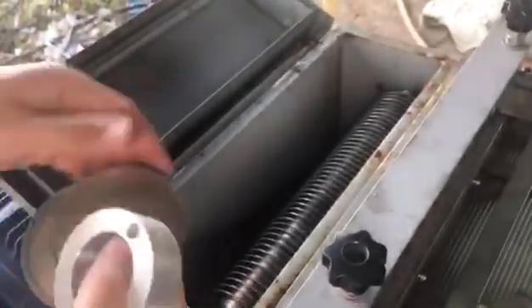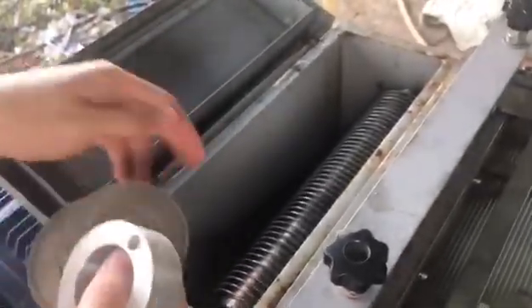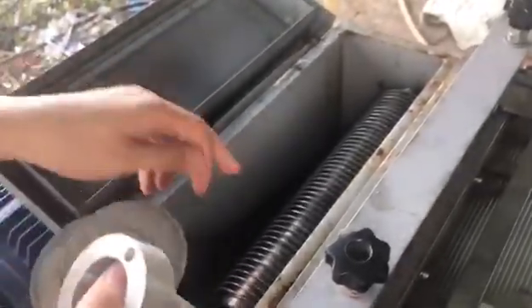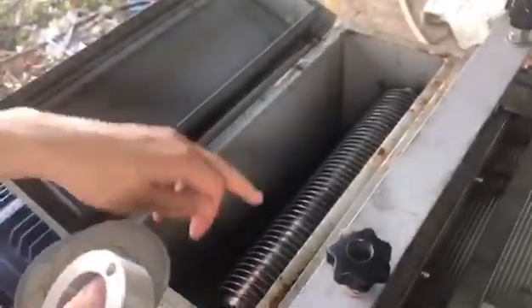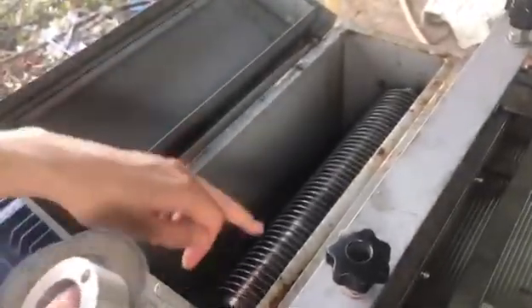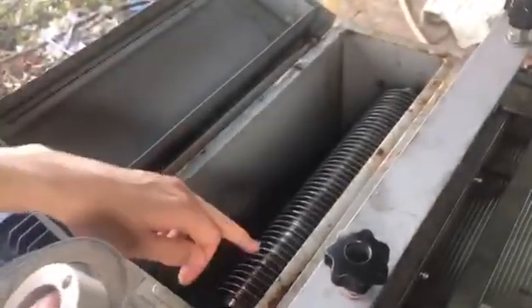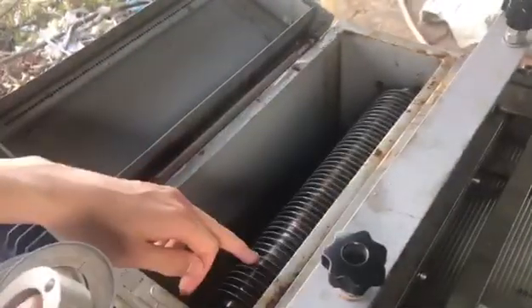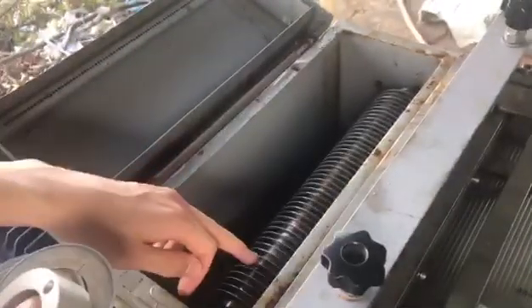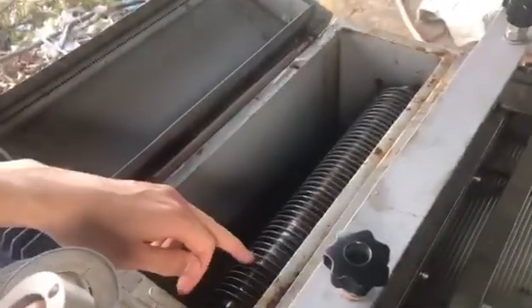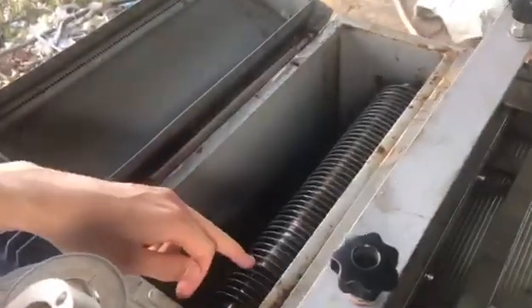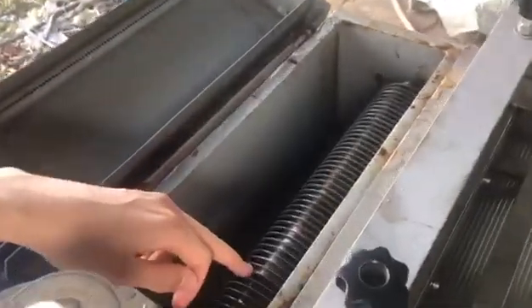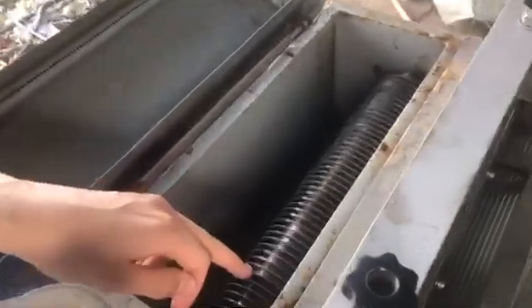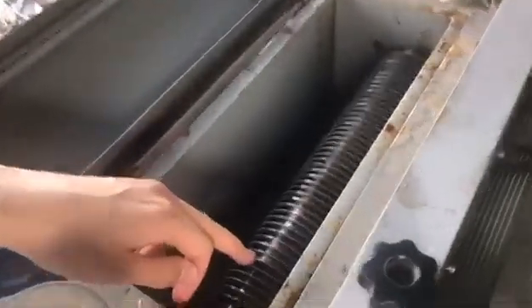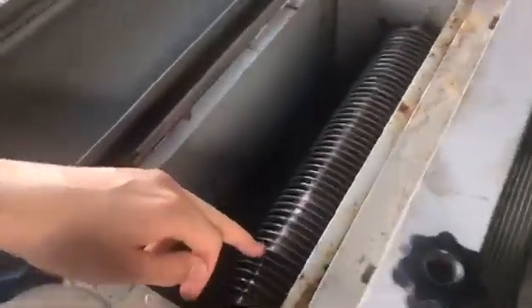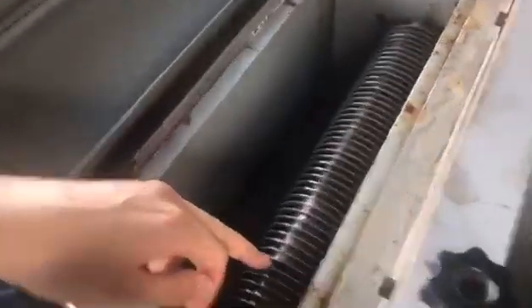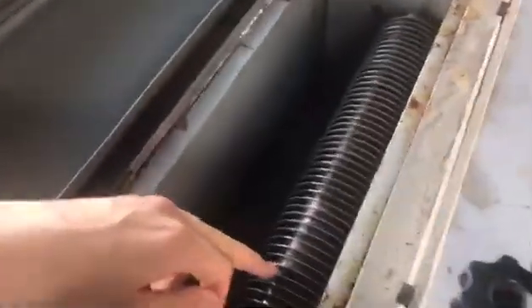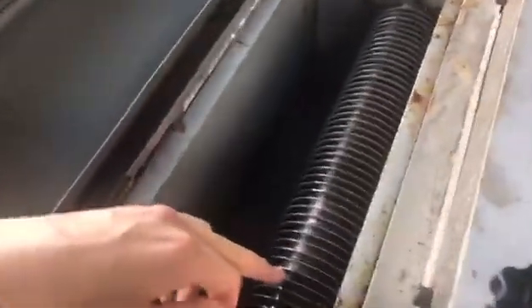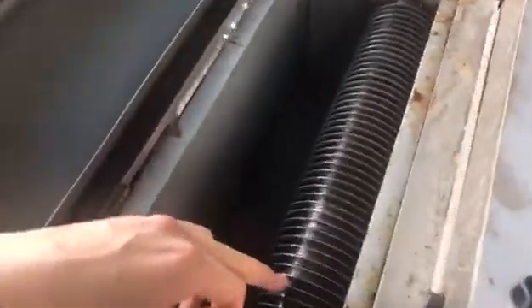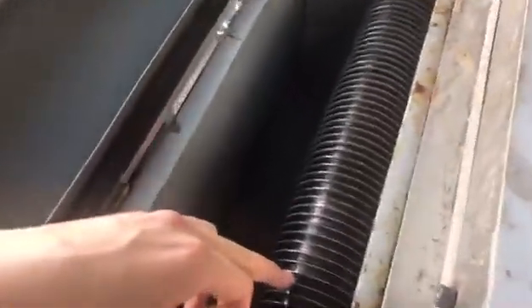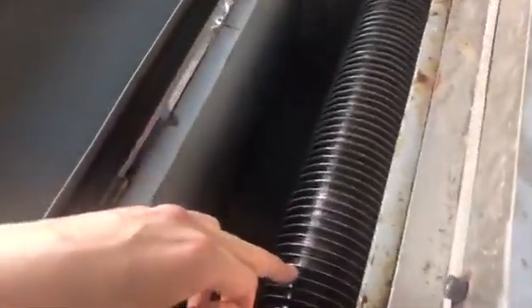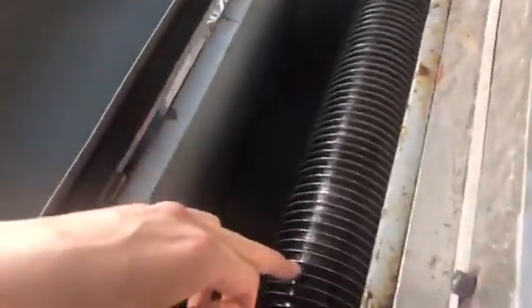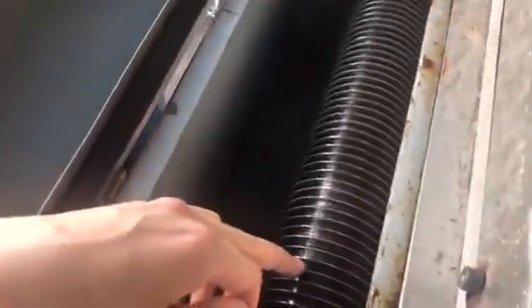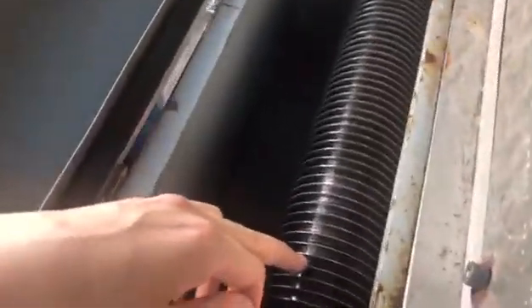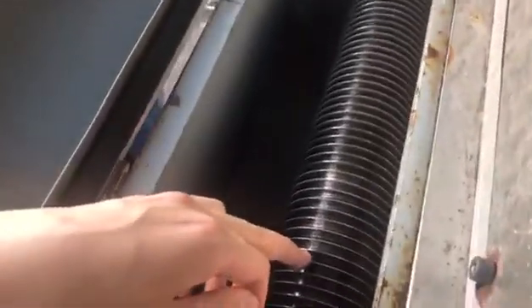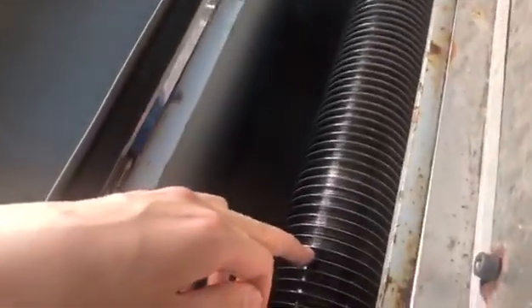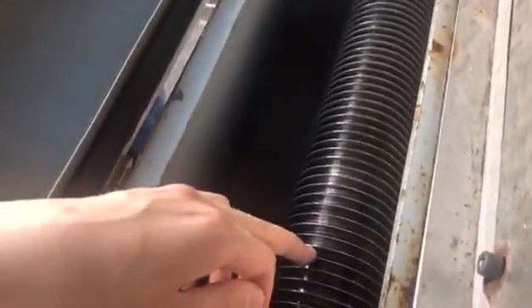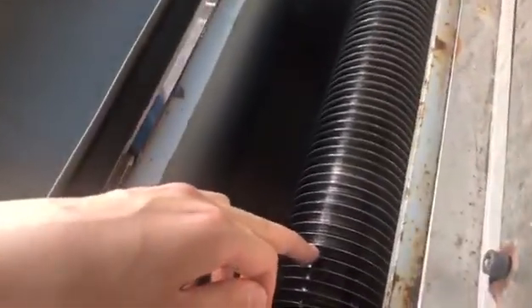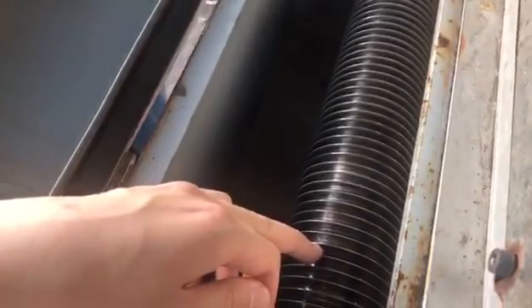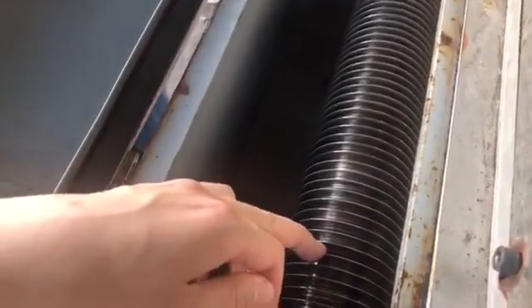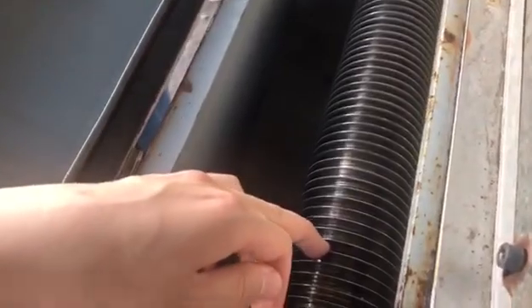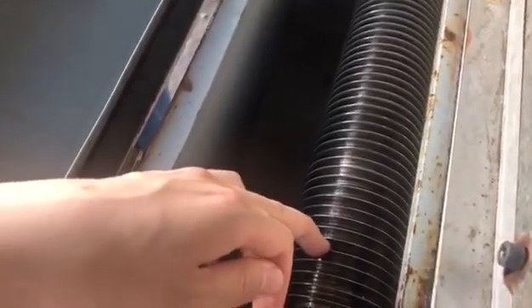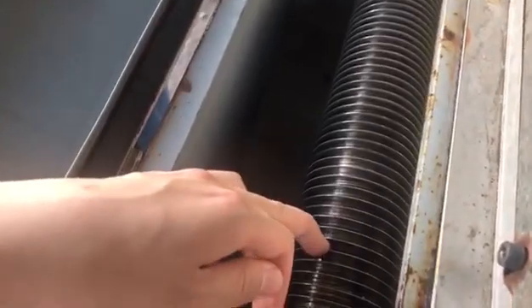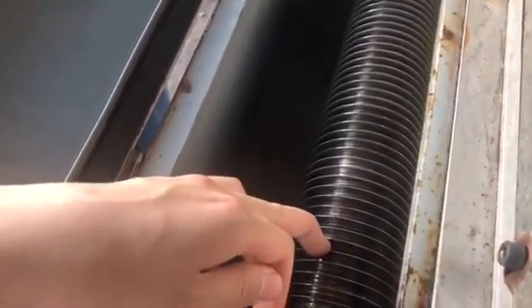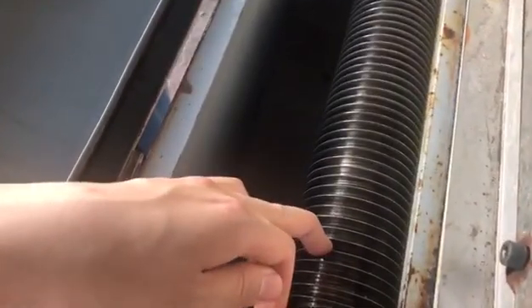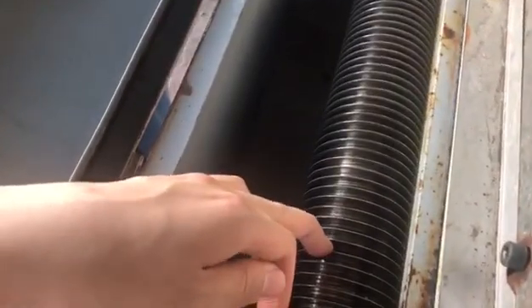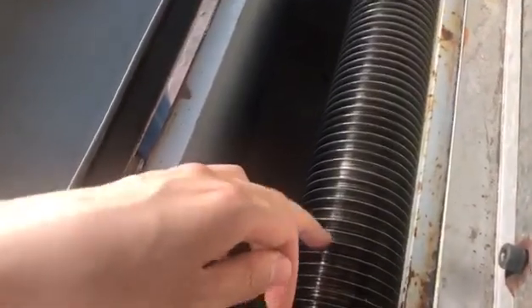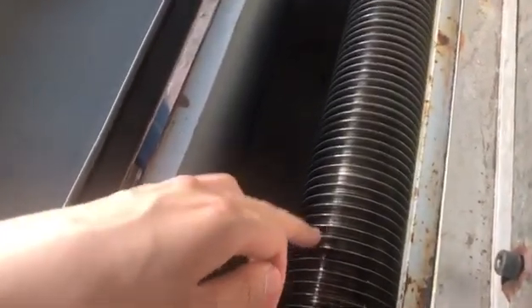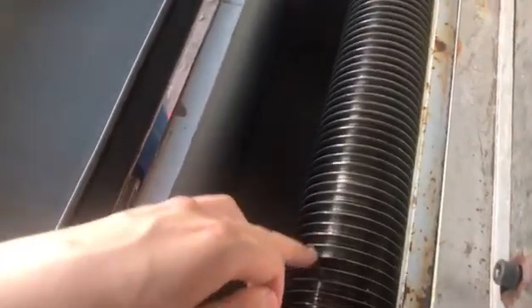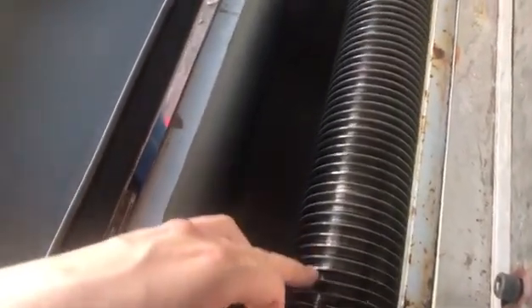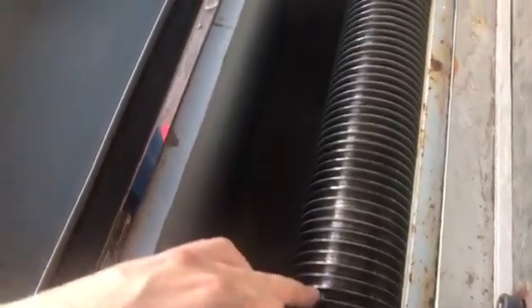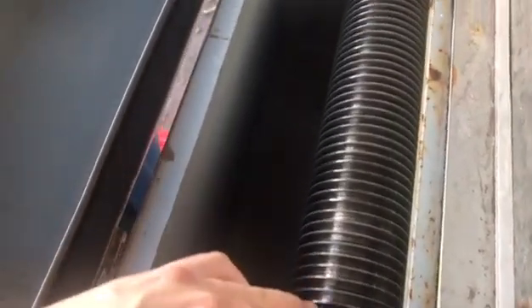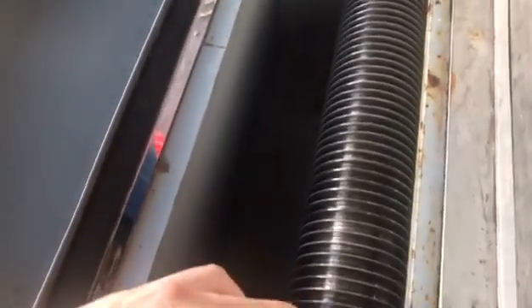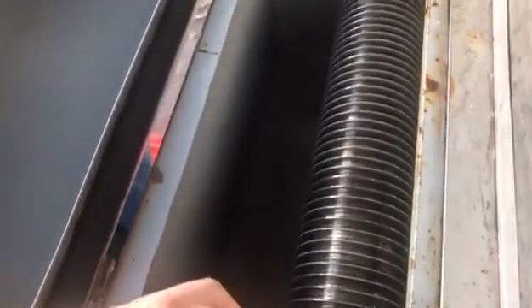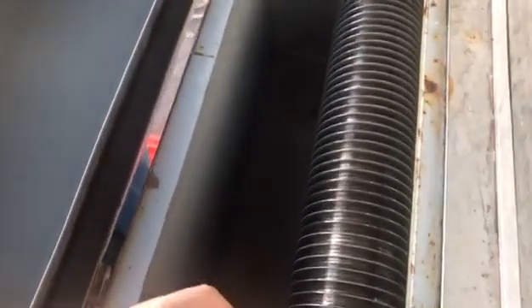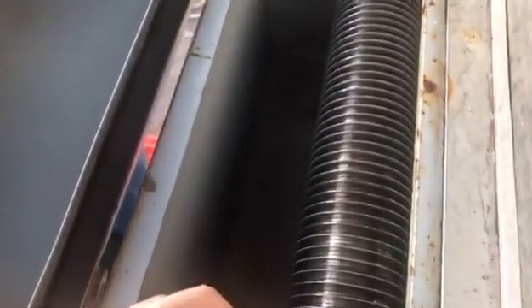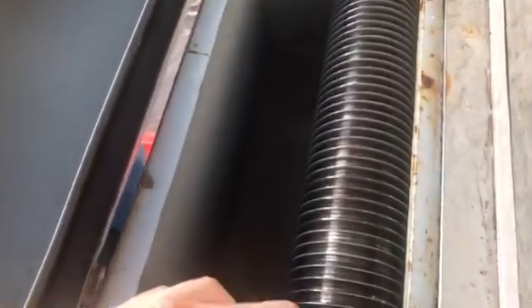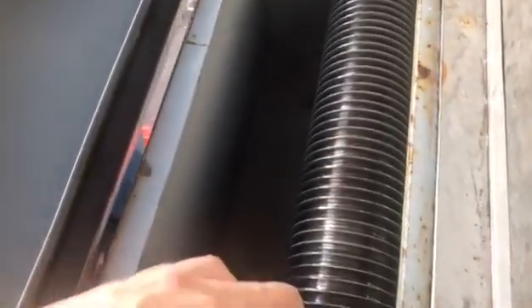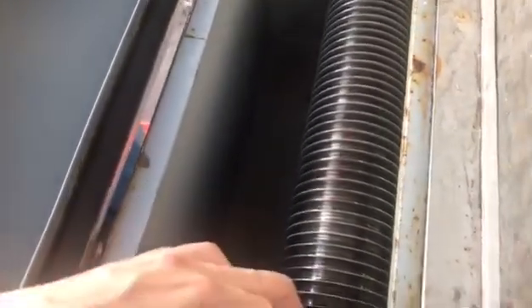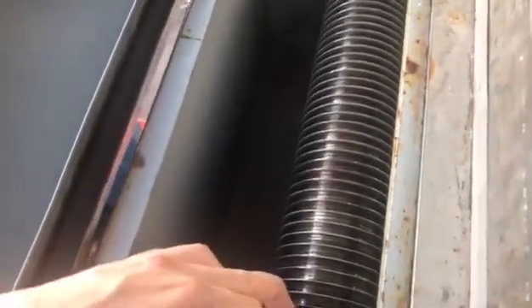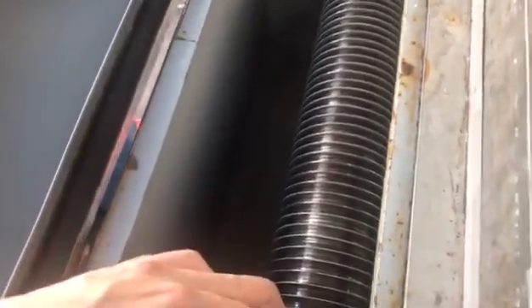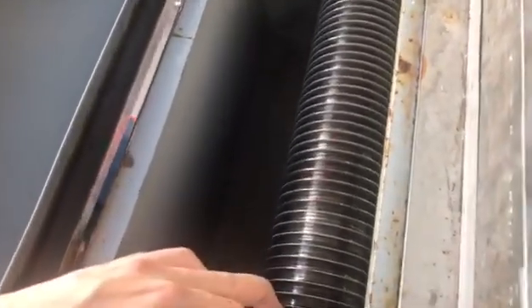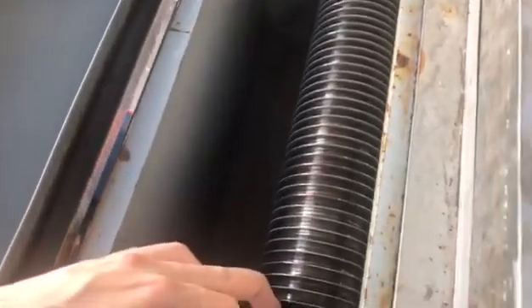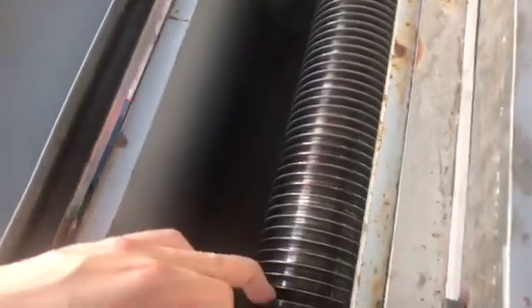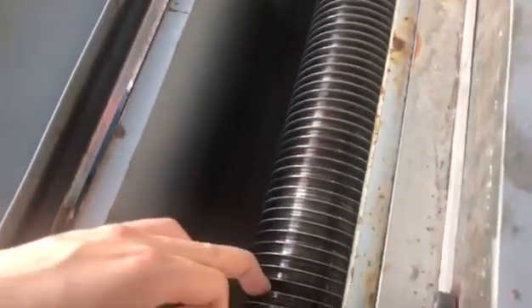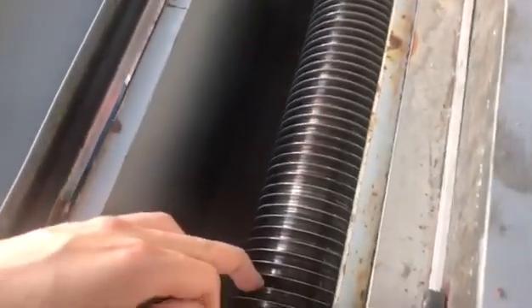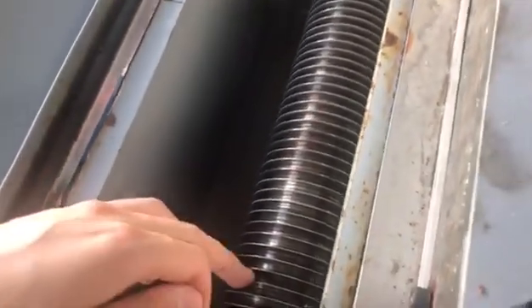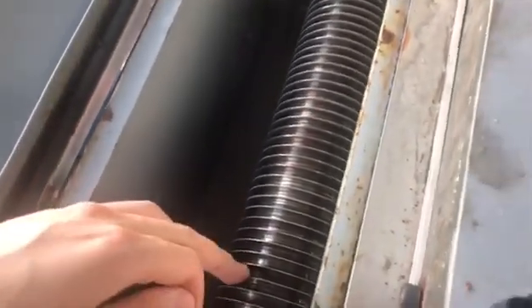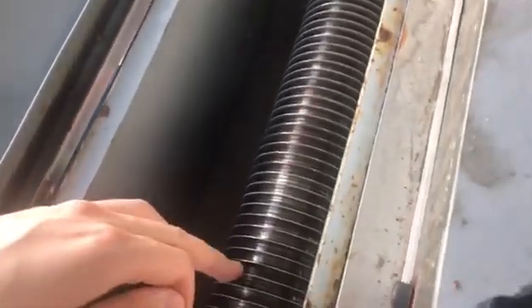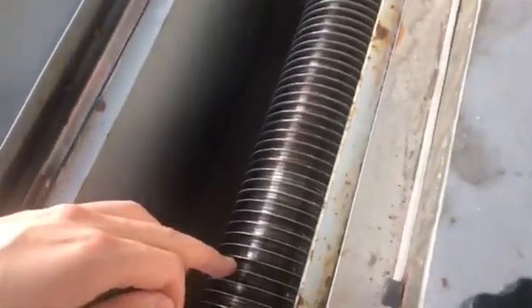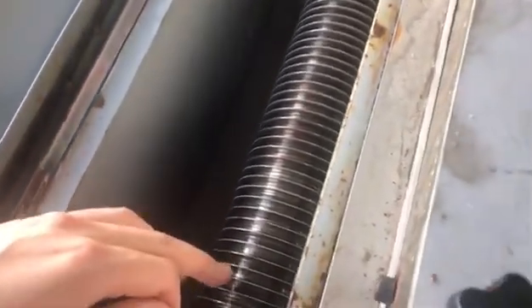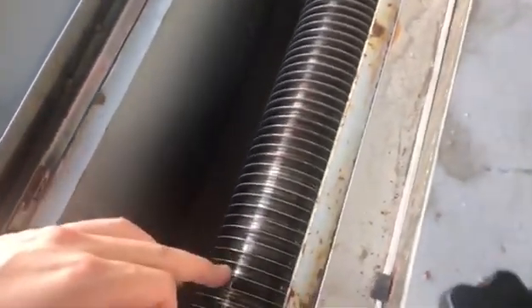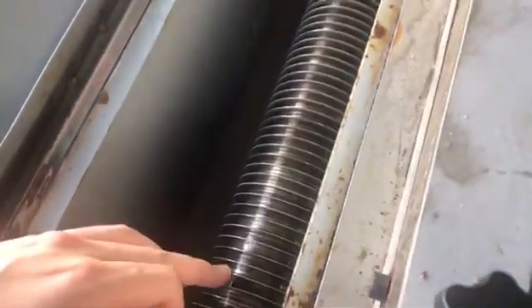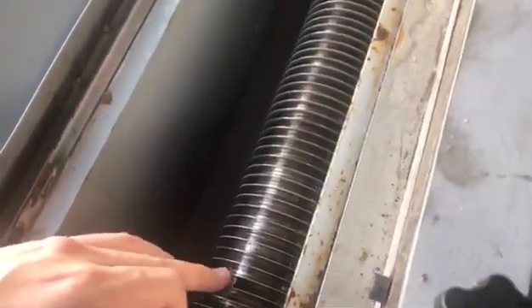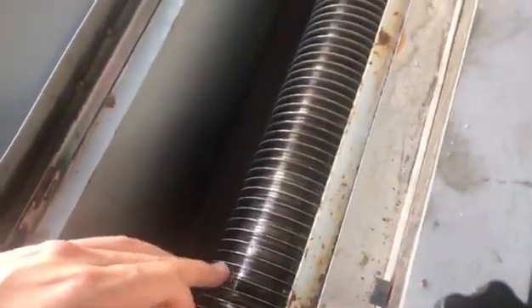Please pay attention to this — this is a very small size, about 7 mm.